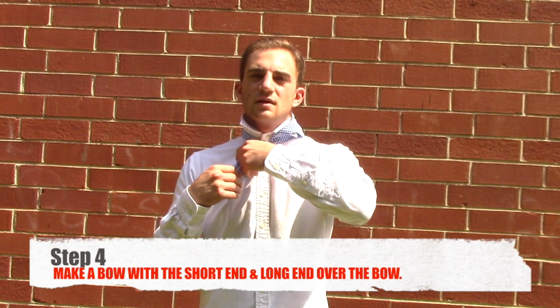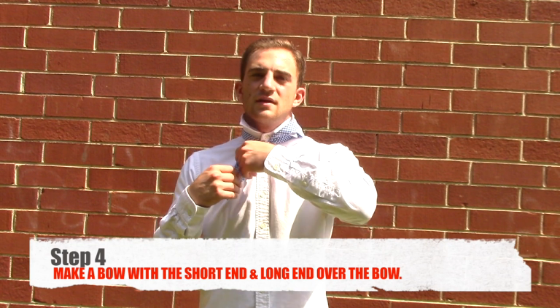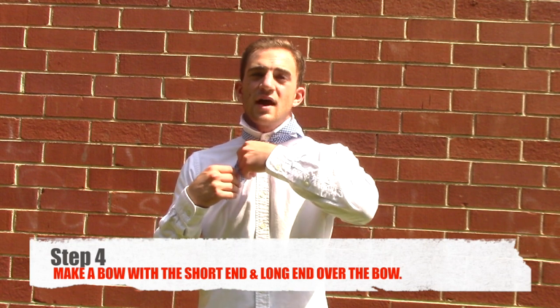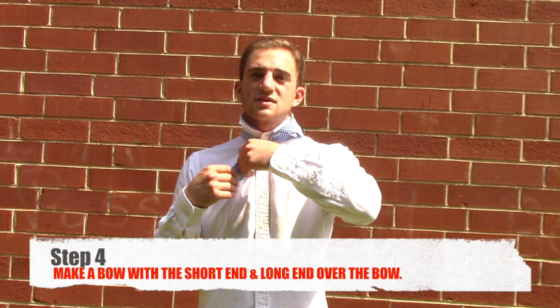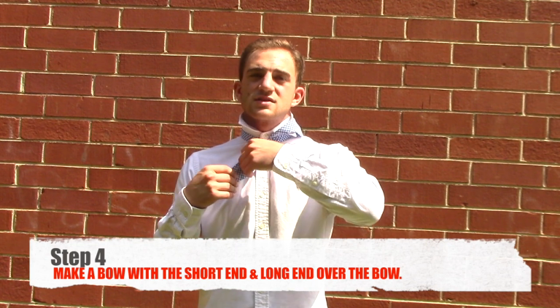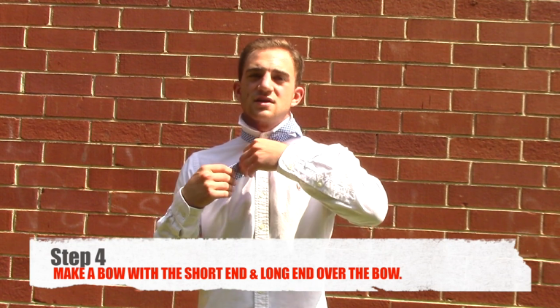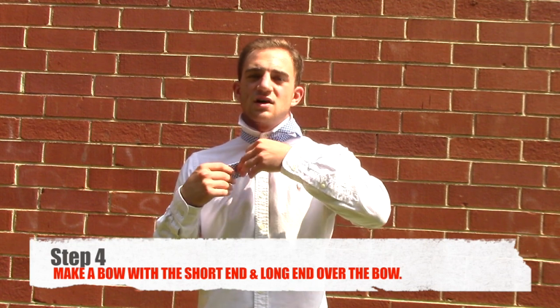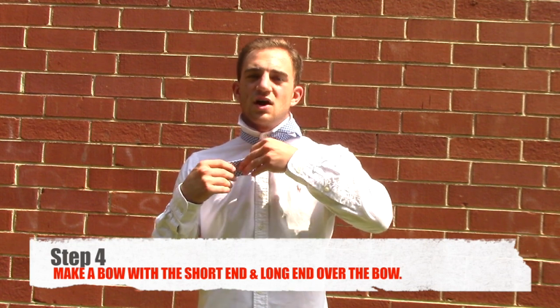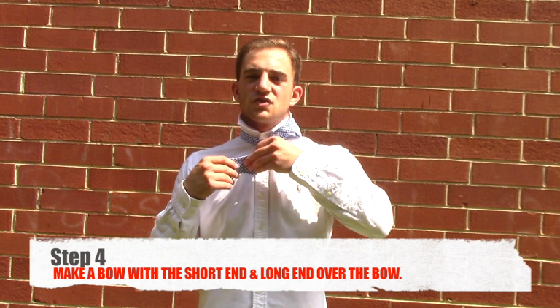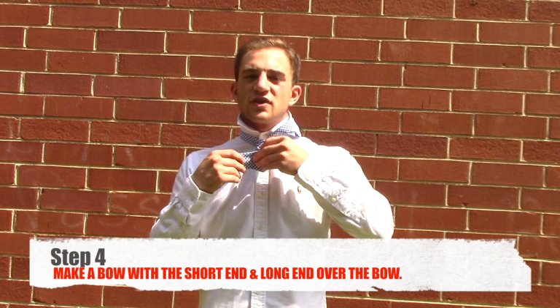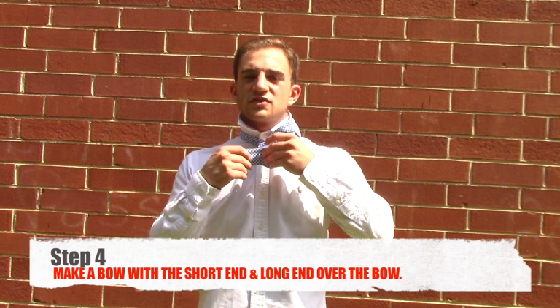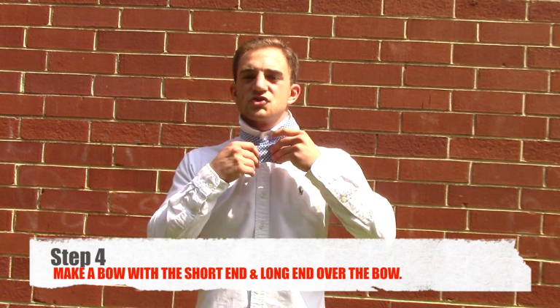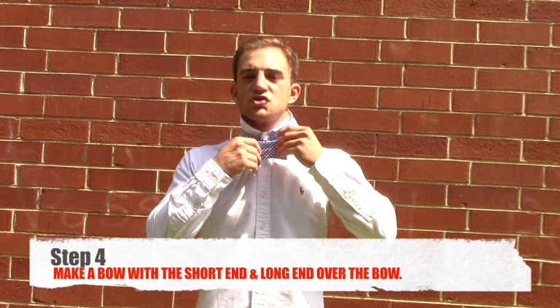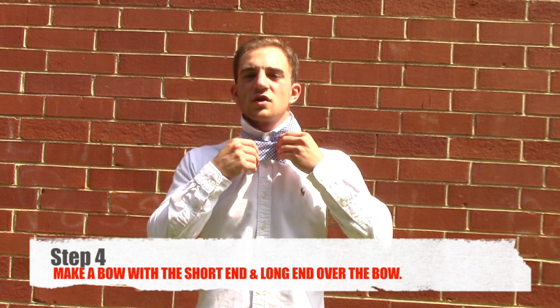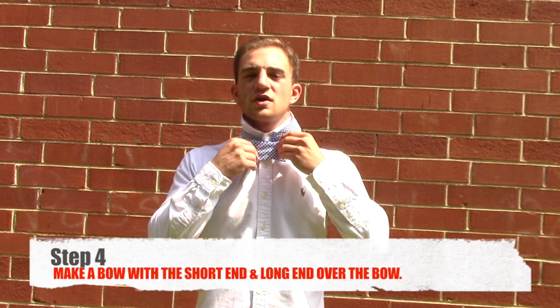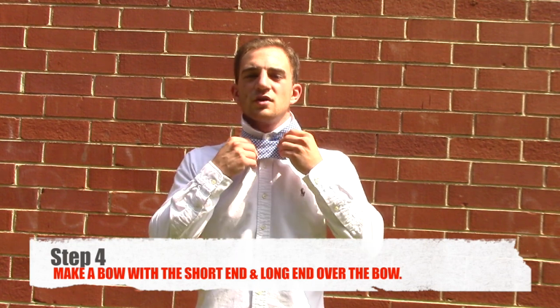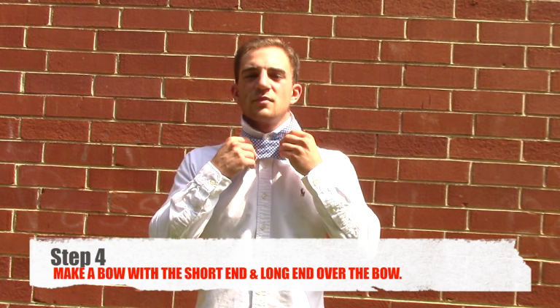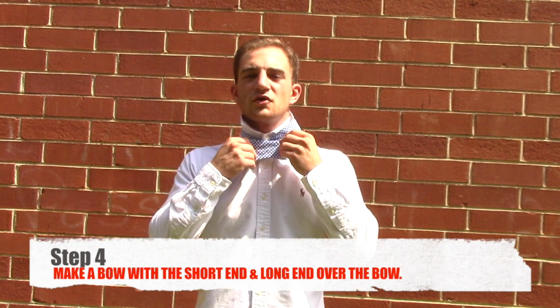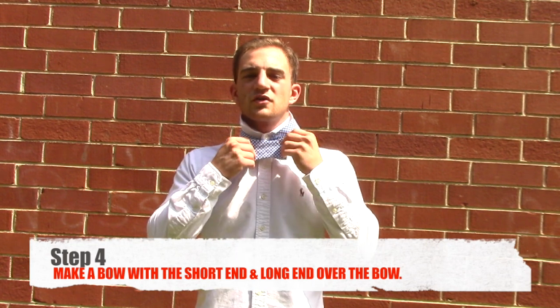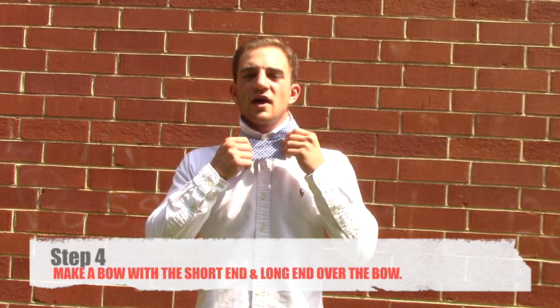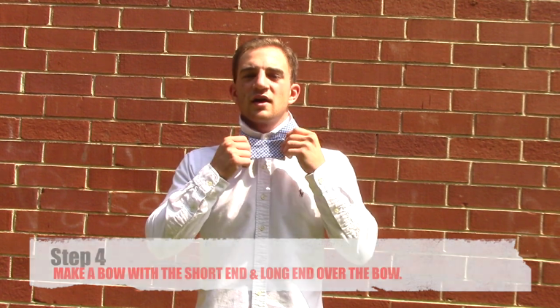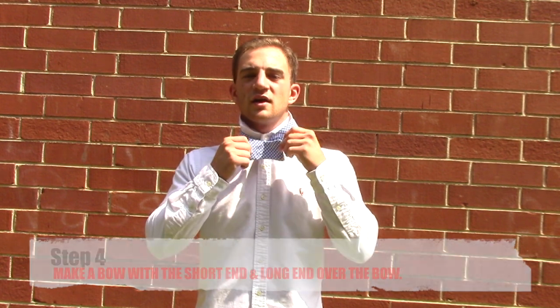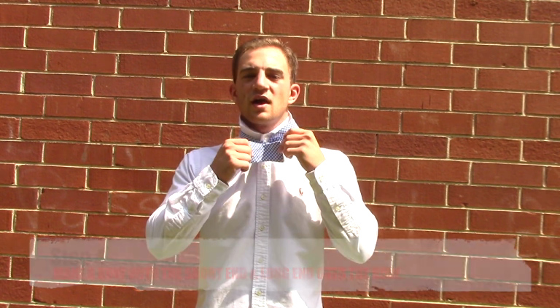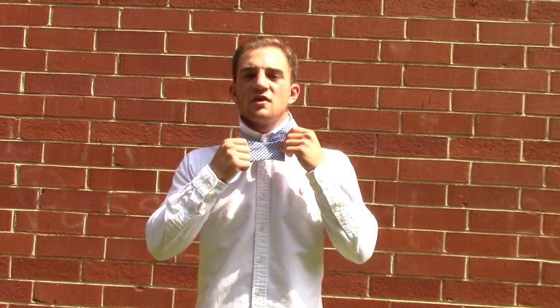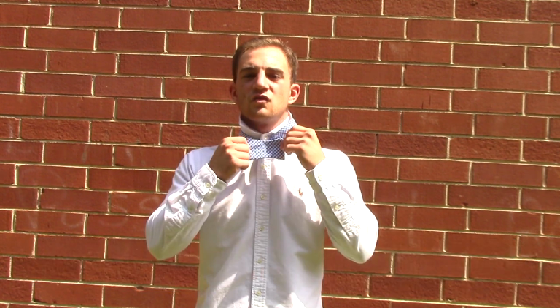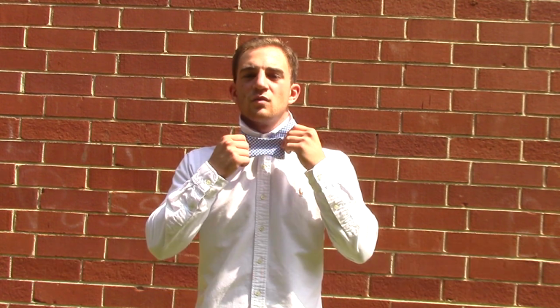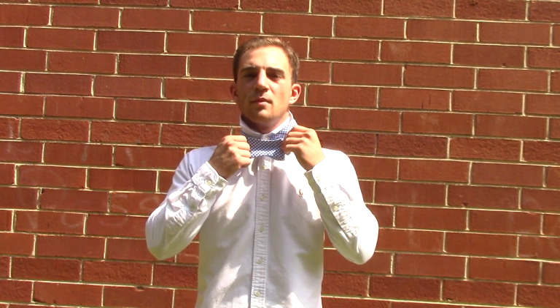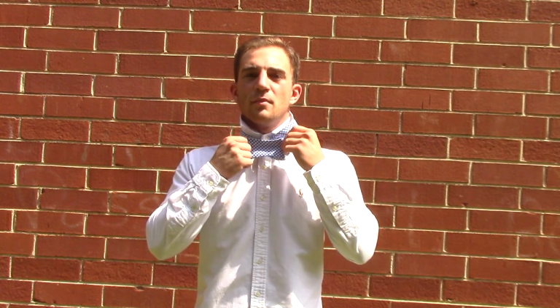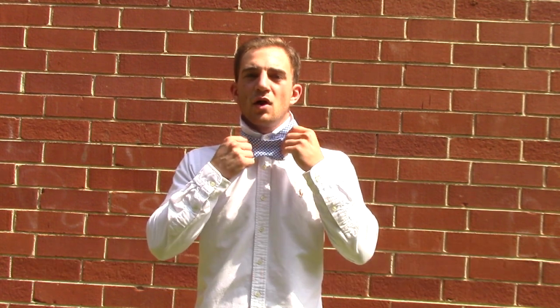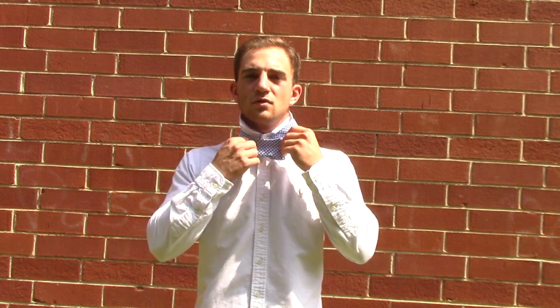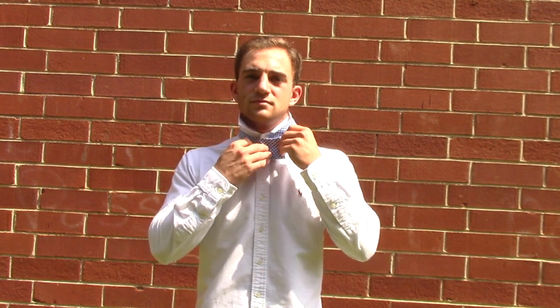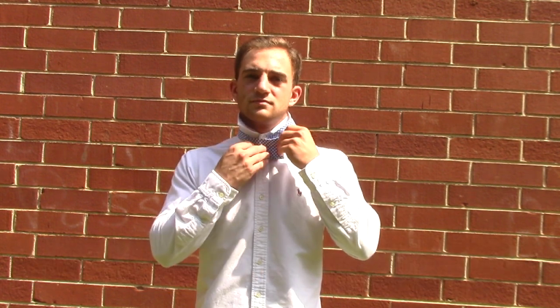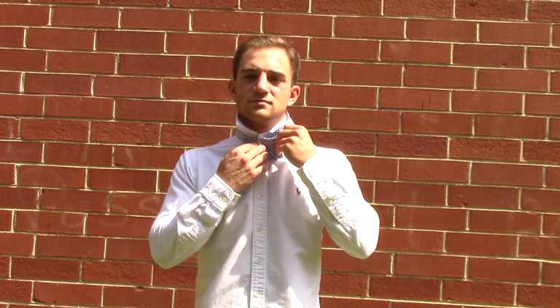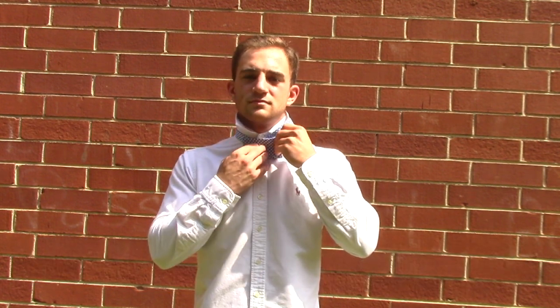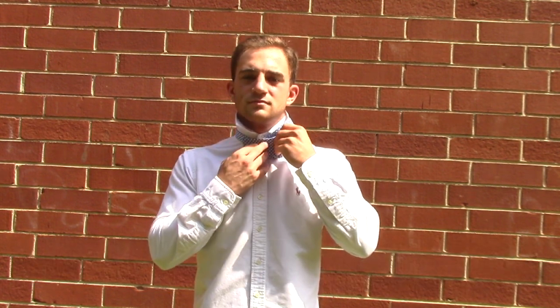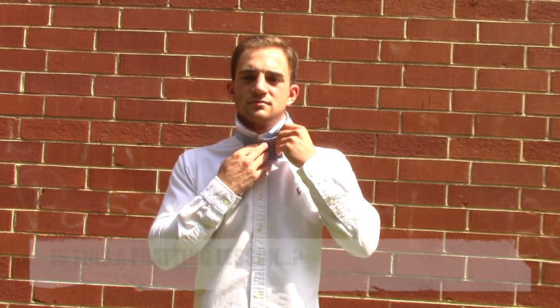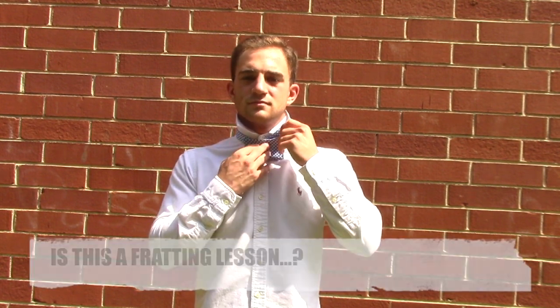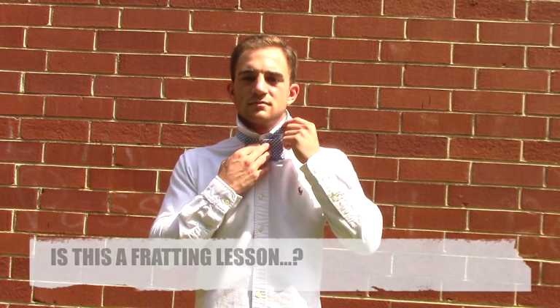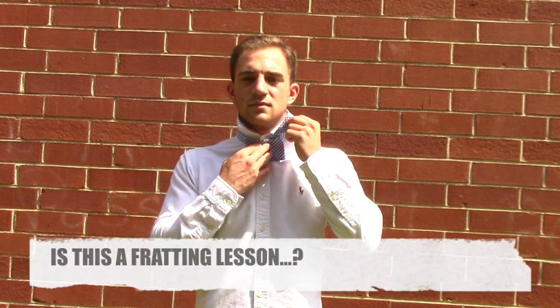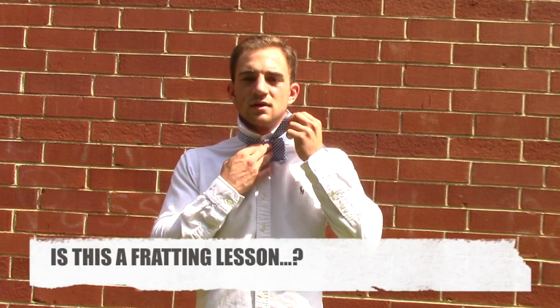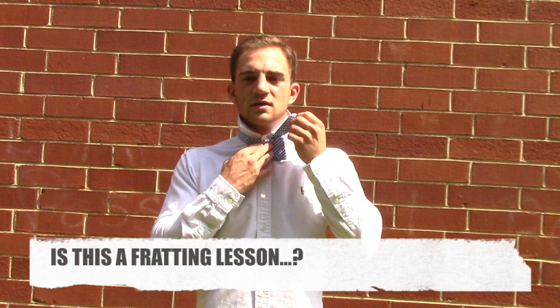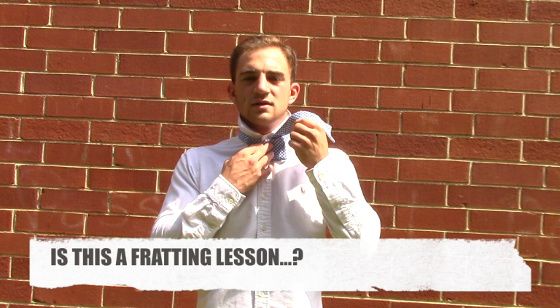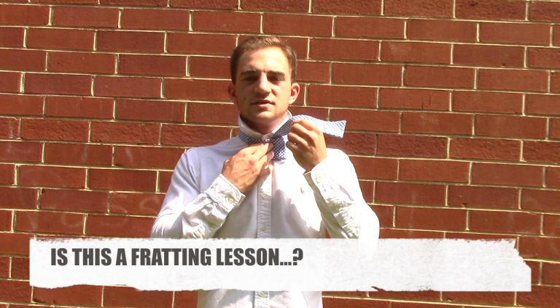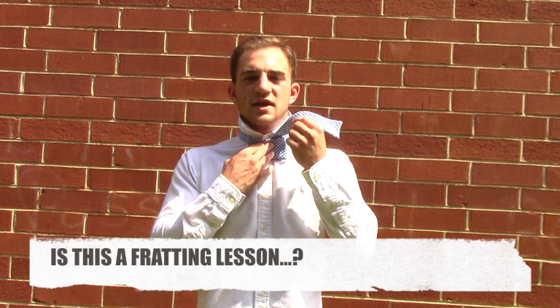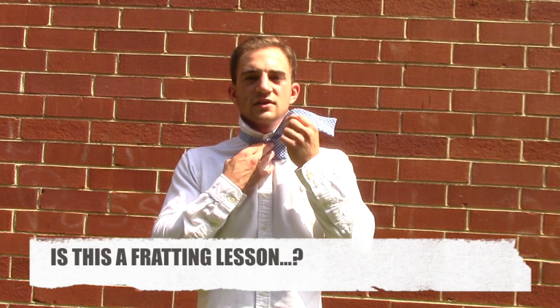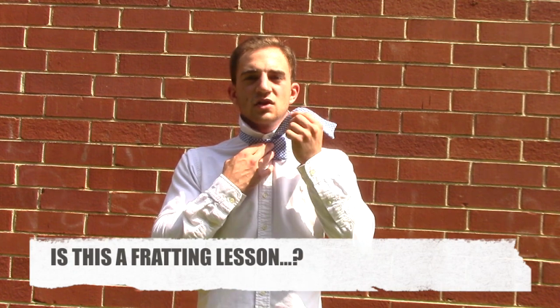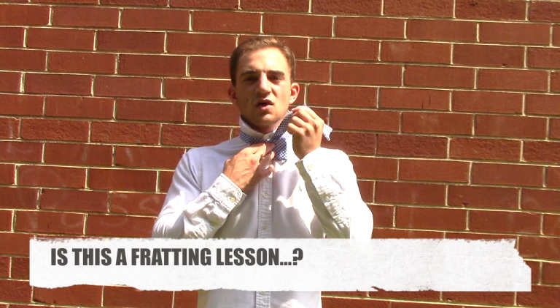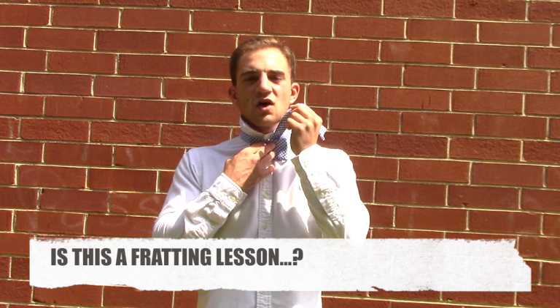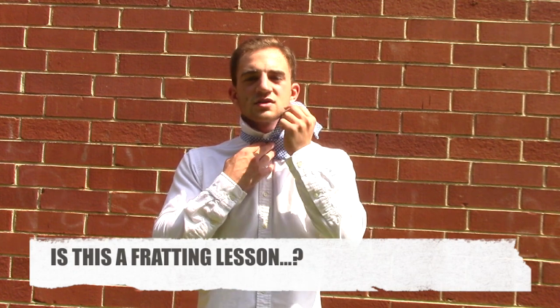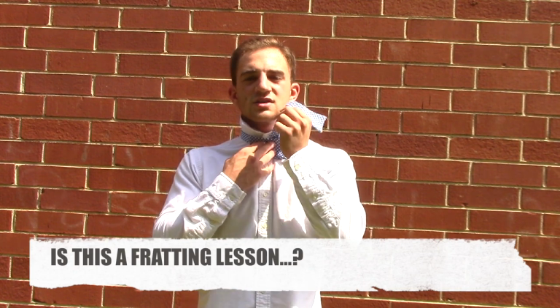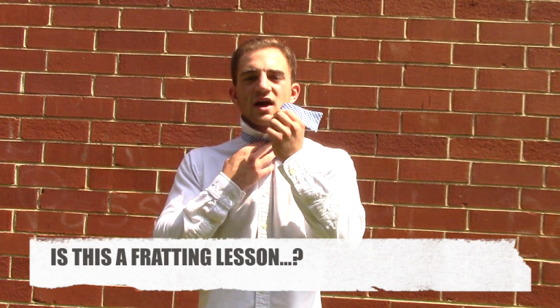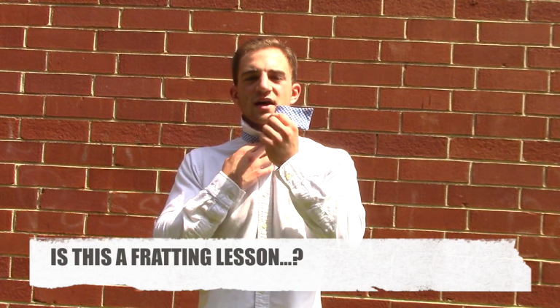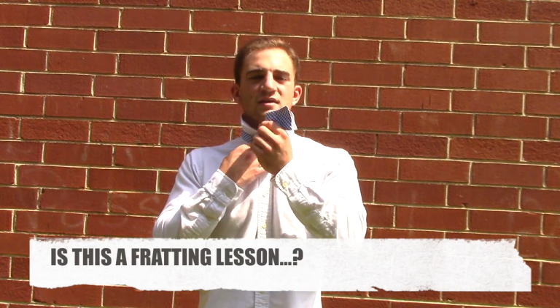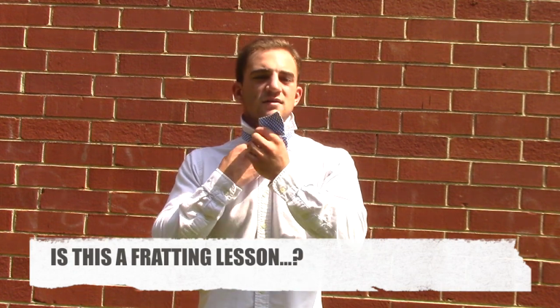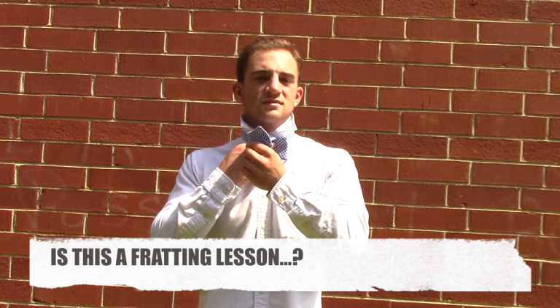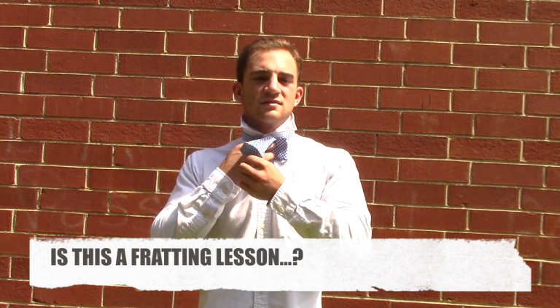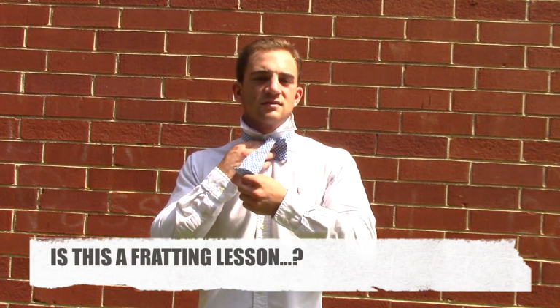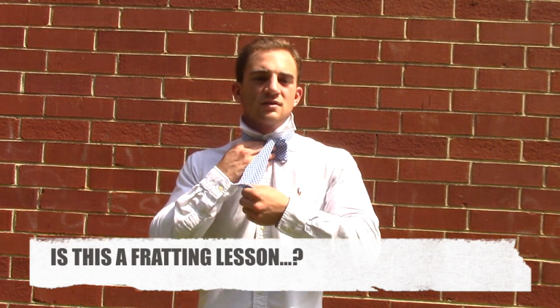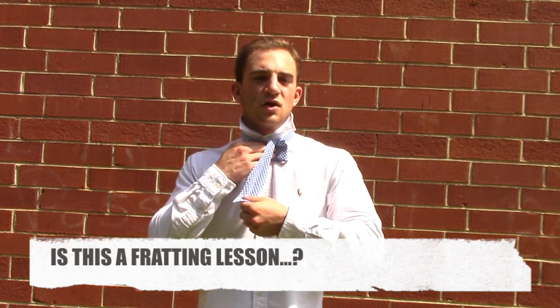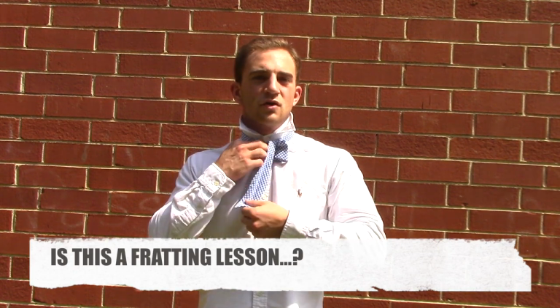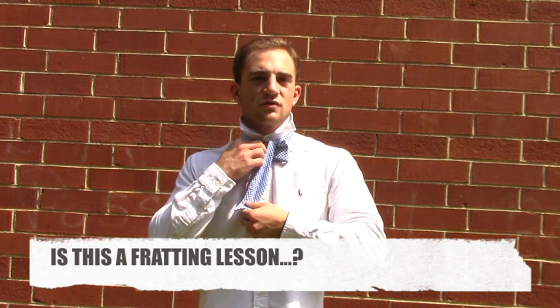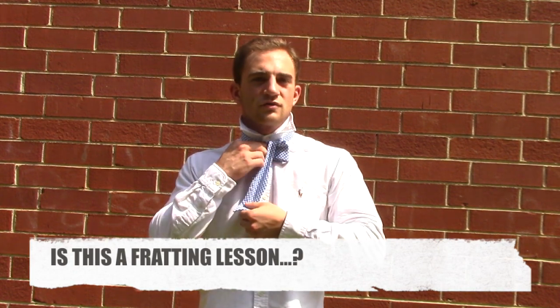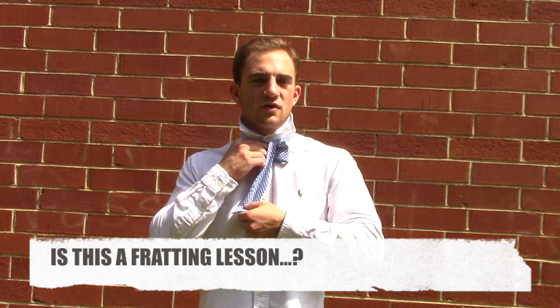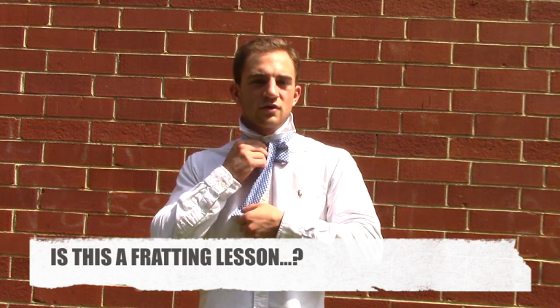Next, I'll take the short end of the bow tie and form a bow, taking the long side over the front.